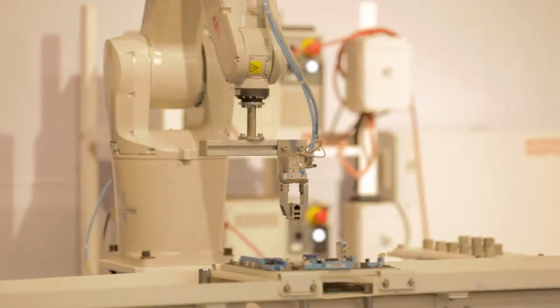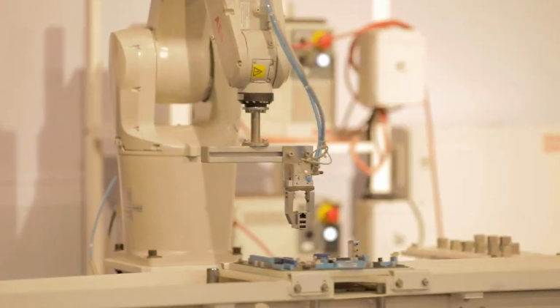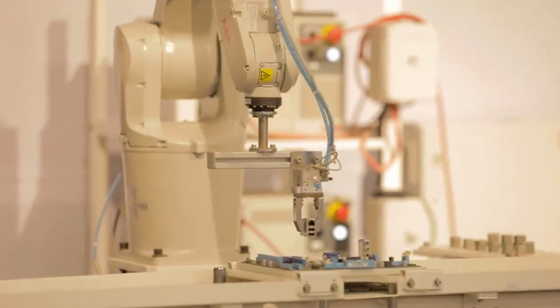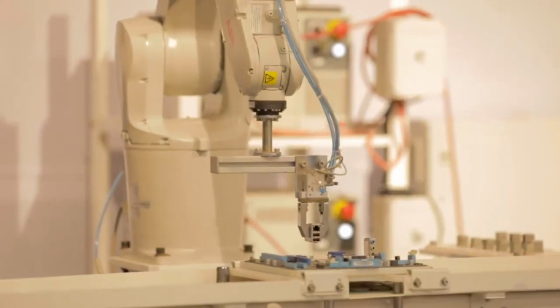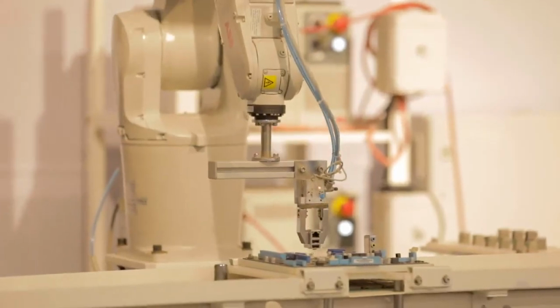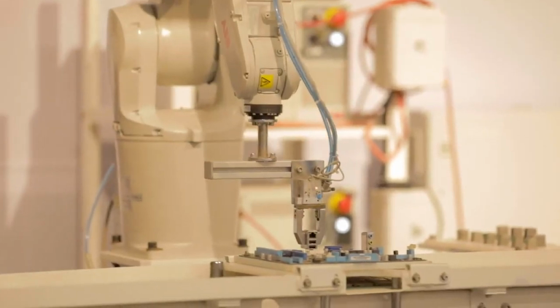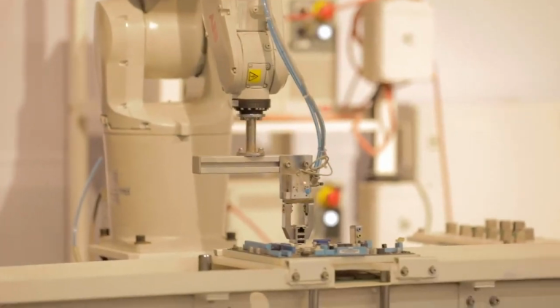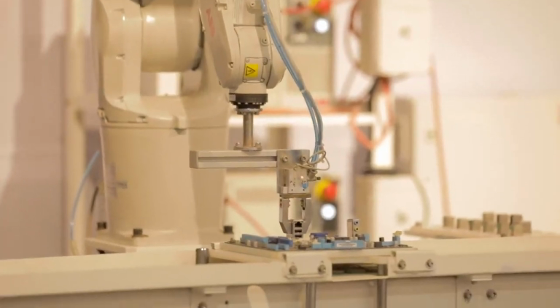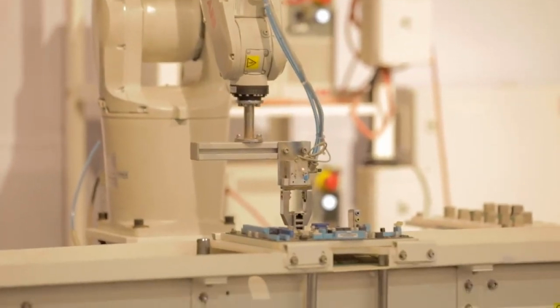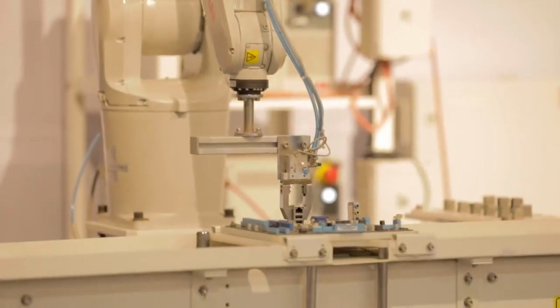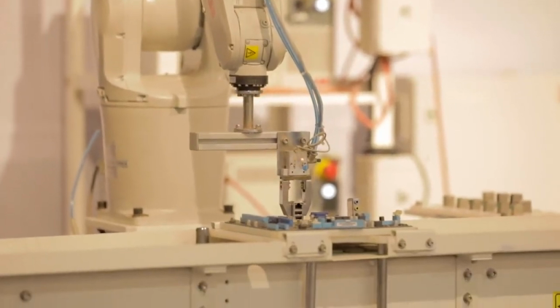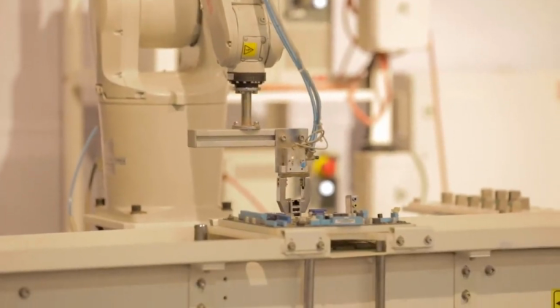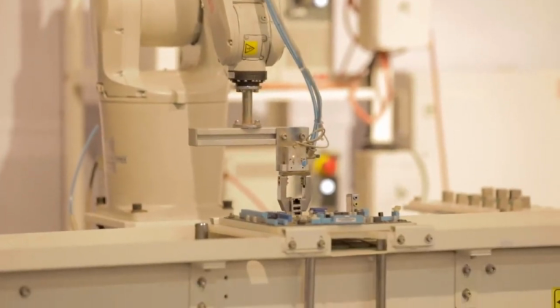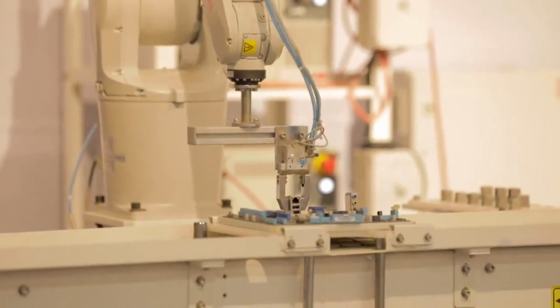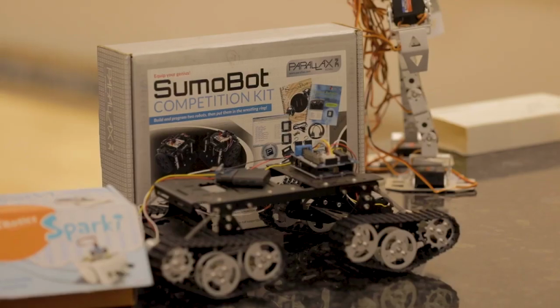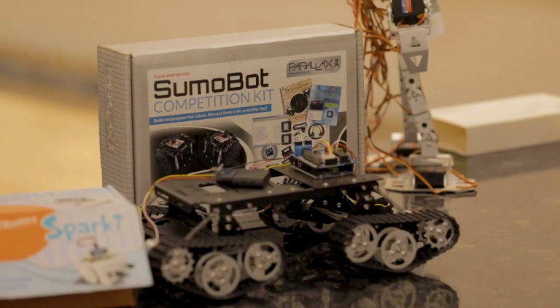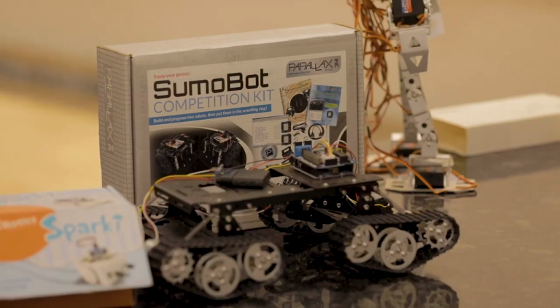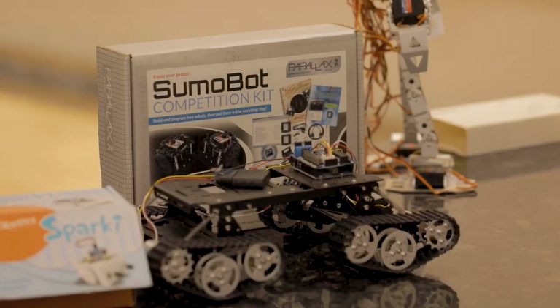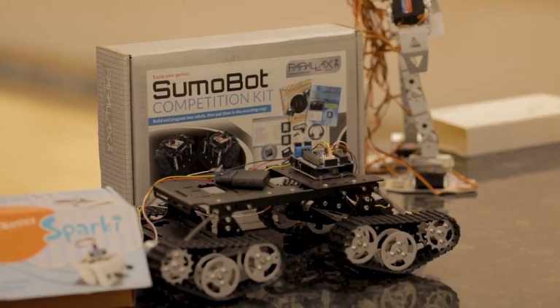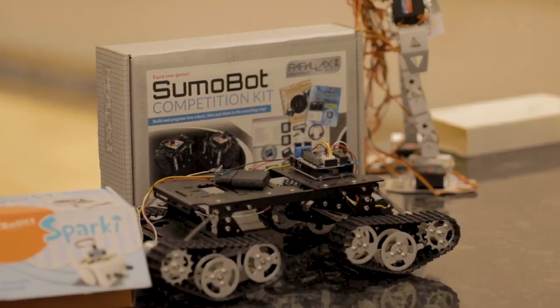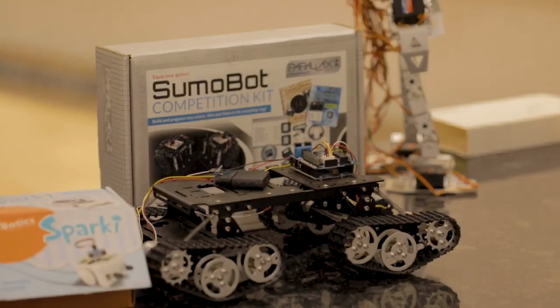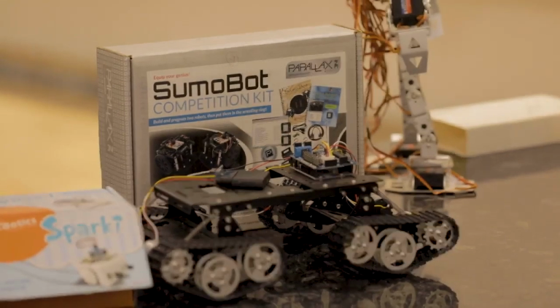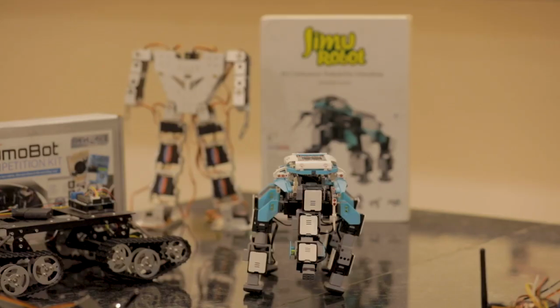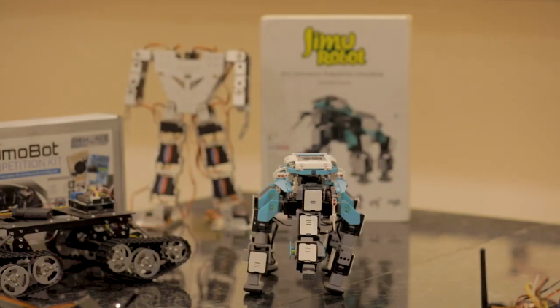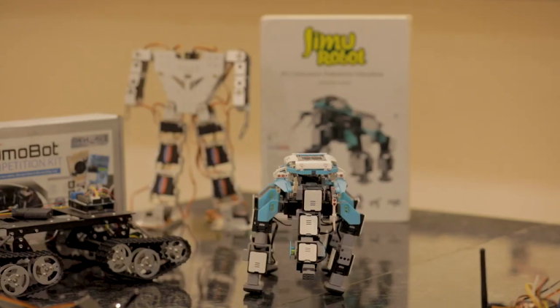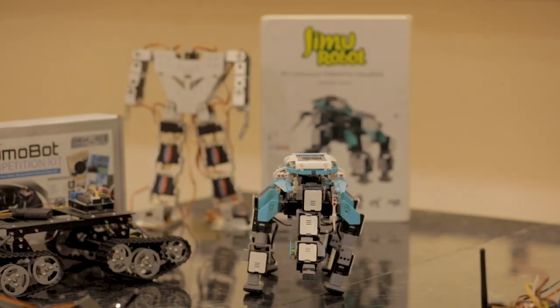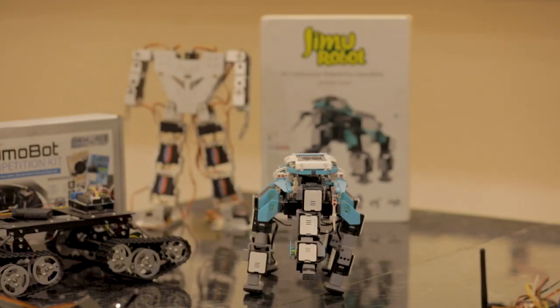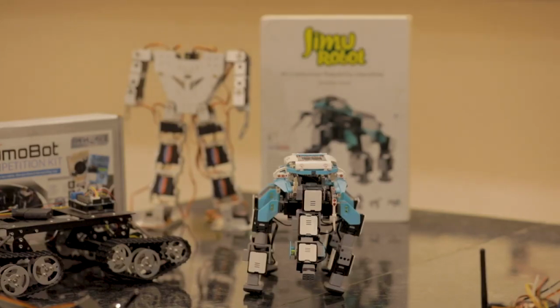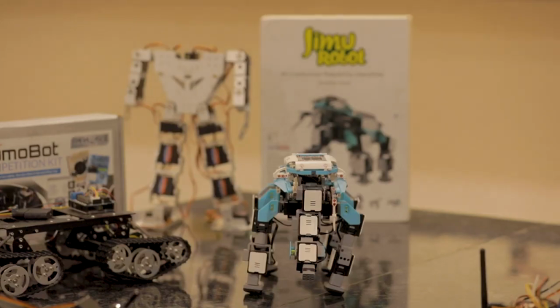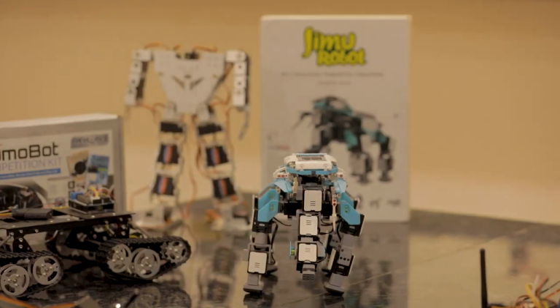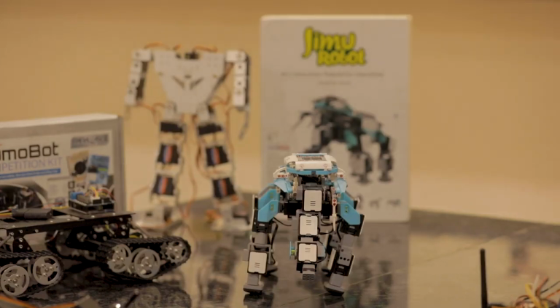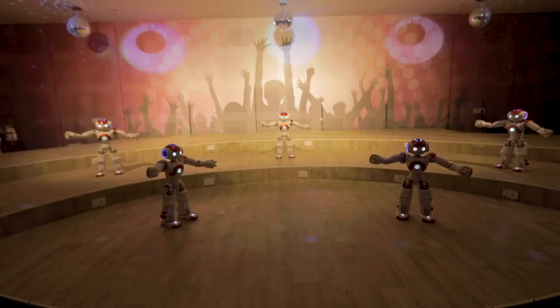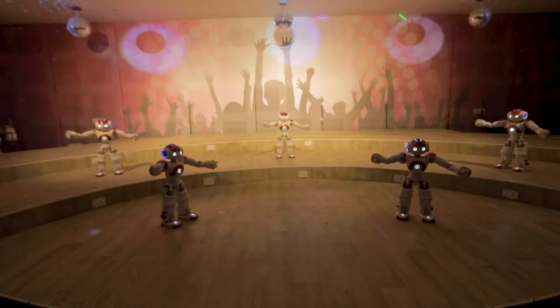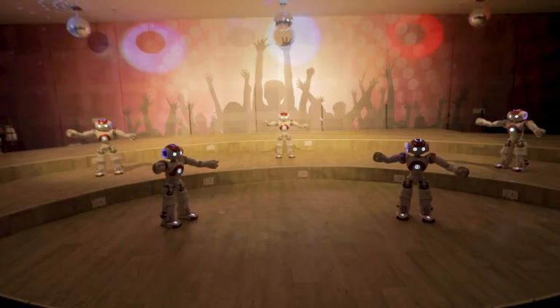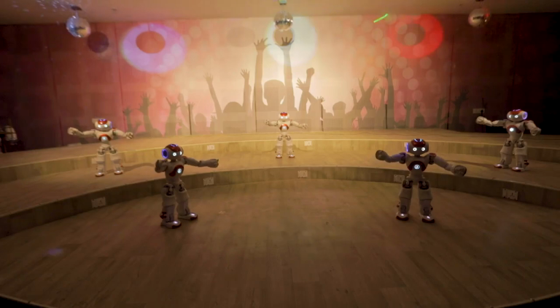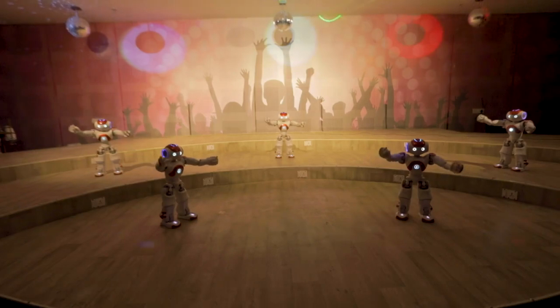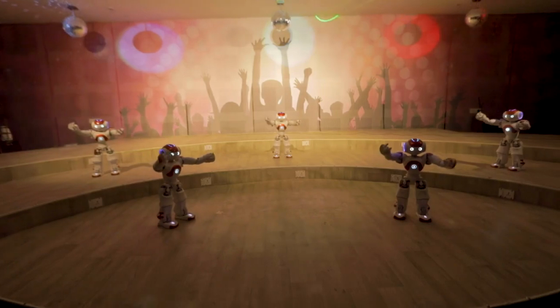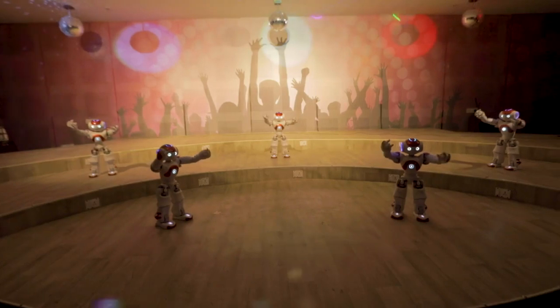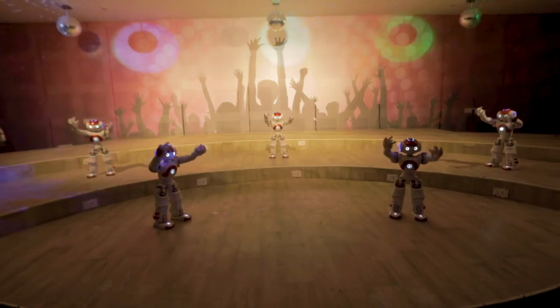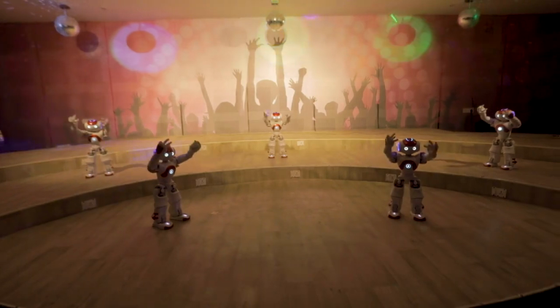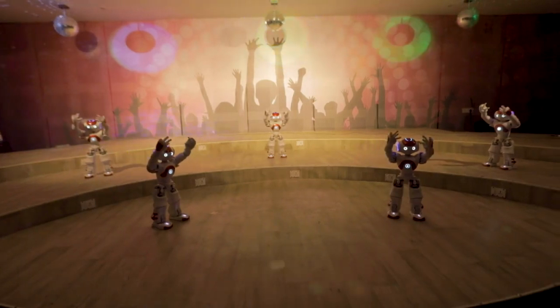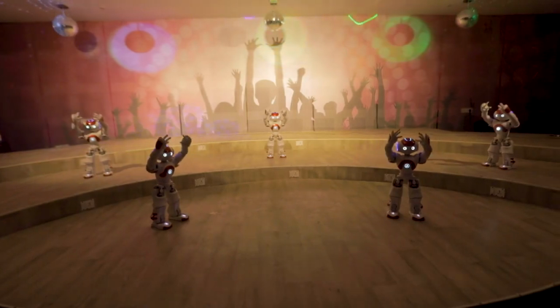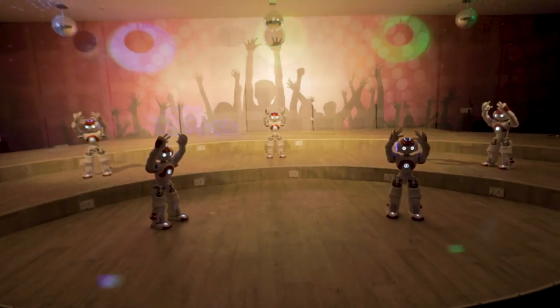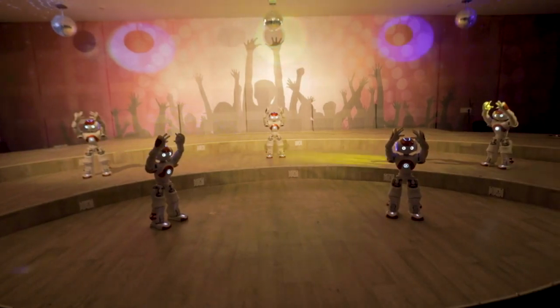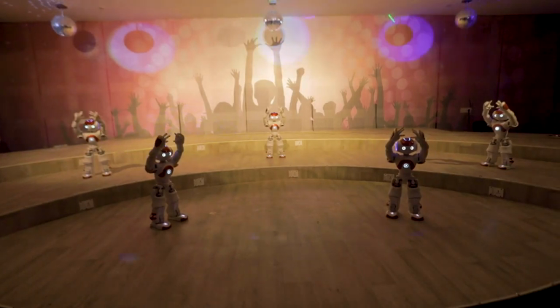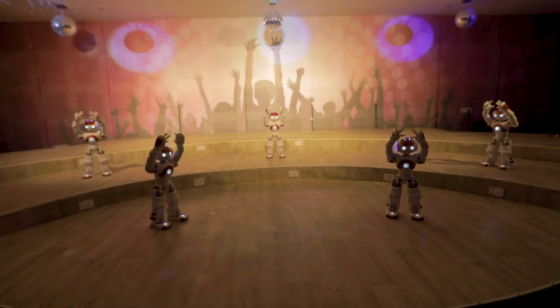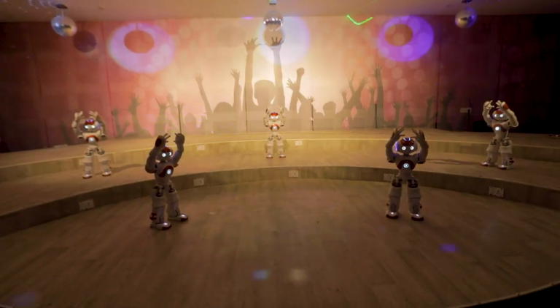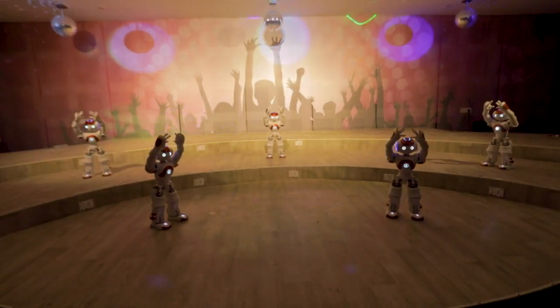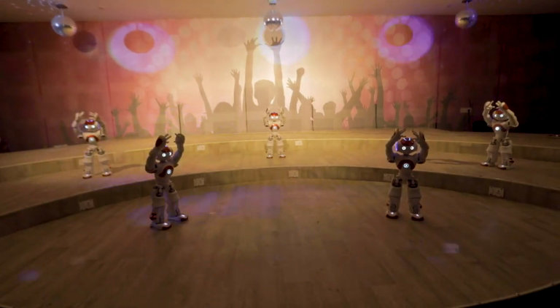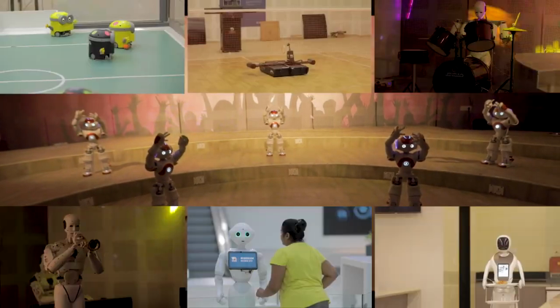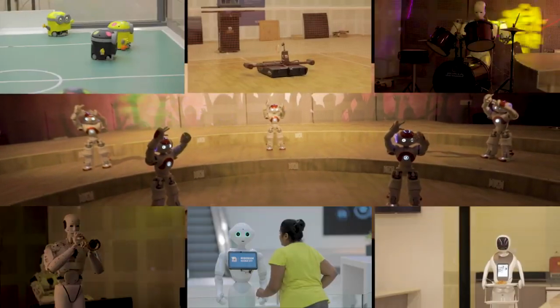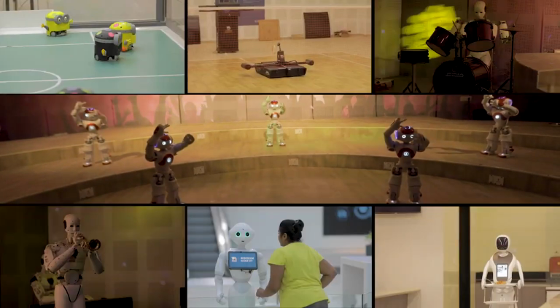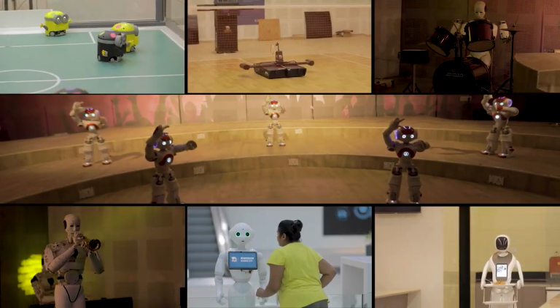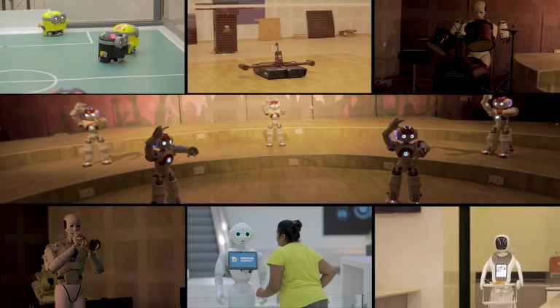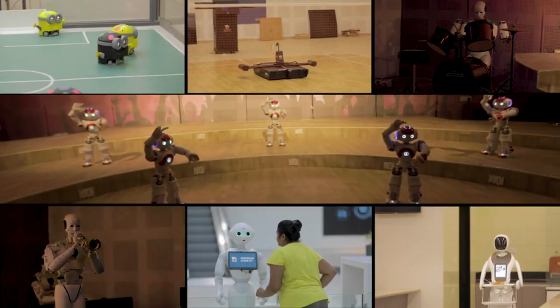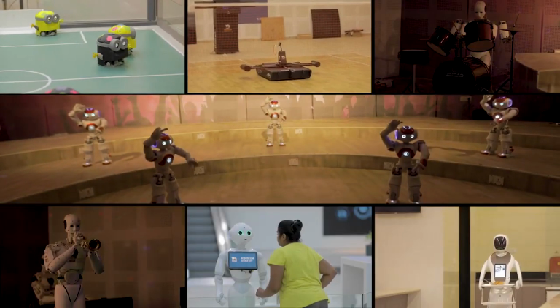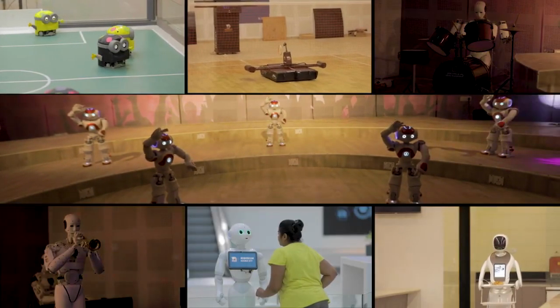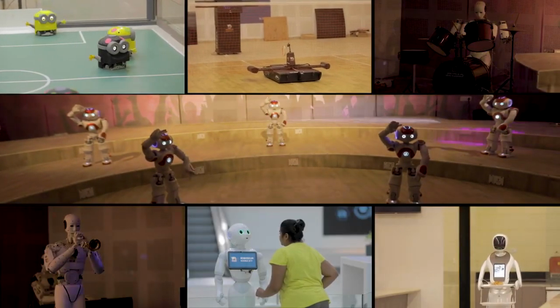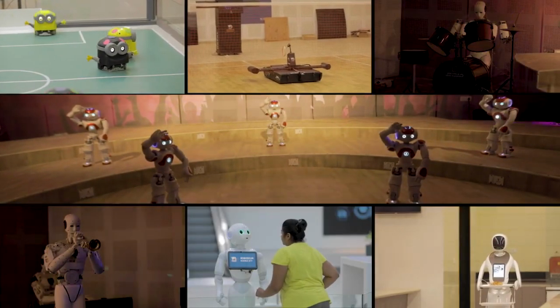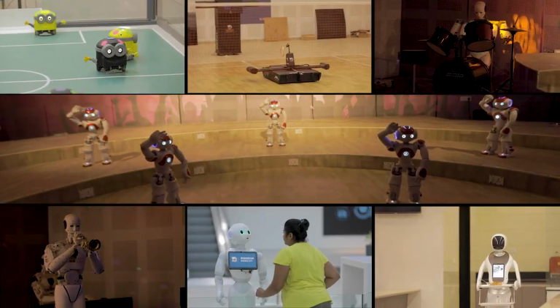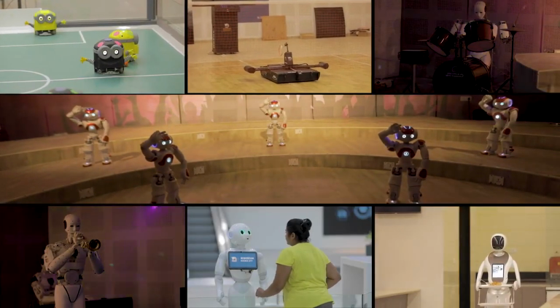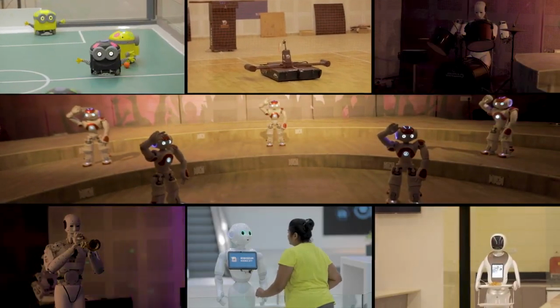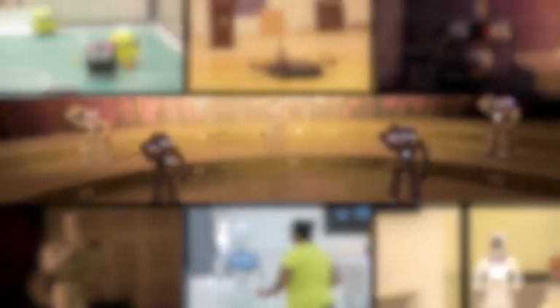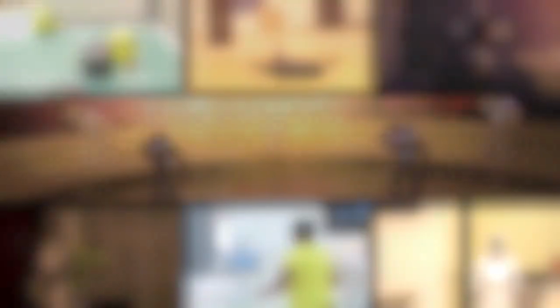Boasting over 200 robots of 79 different kinds with different robotic workshop kits, the robotics gallery certainly is a one-stop robotics destination.